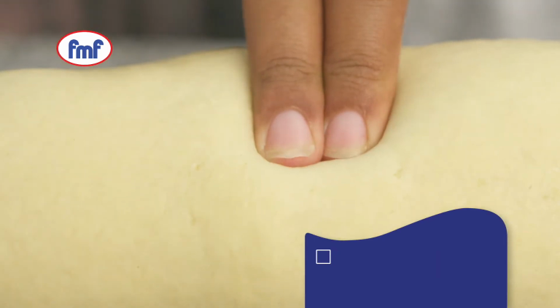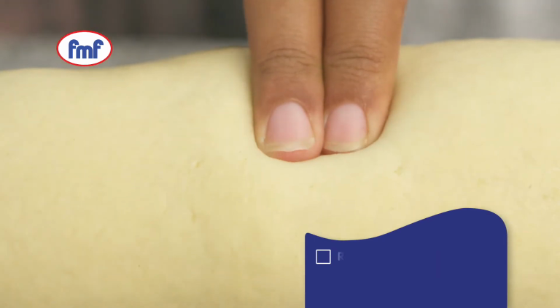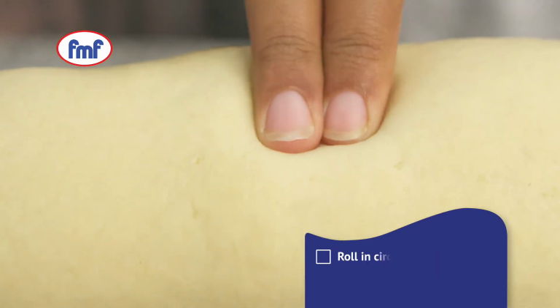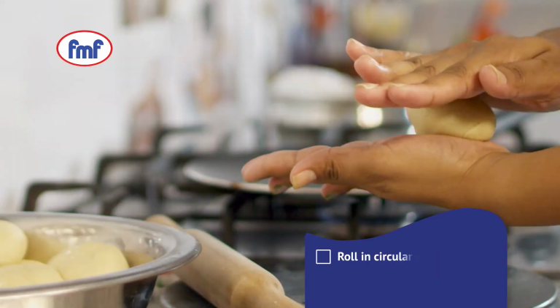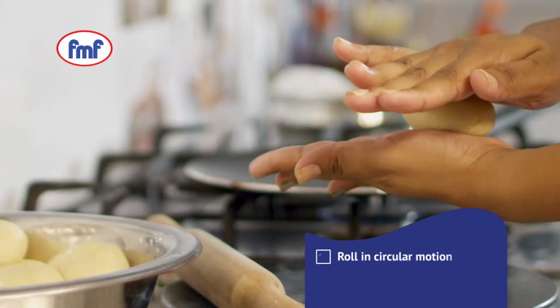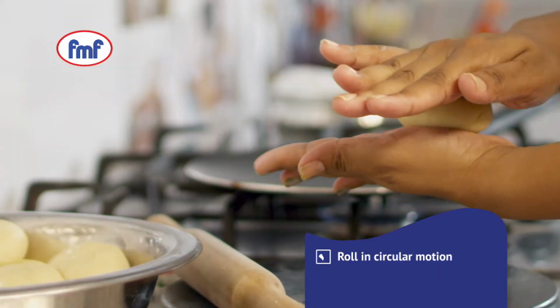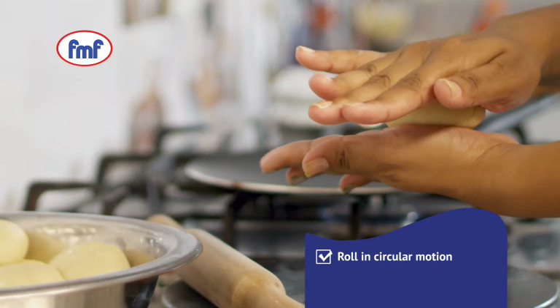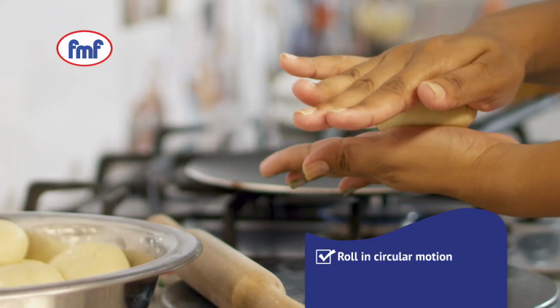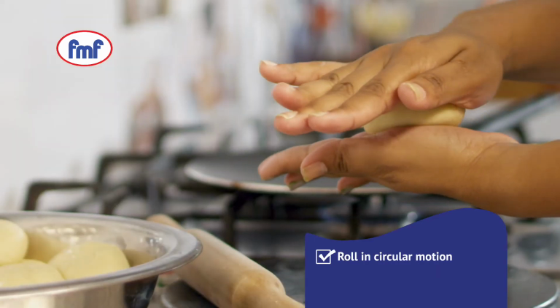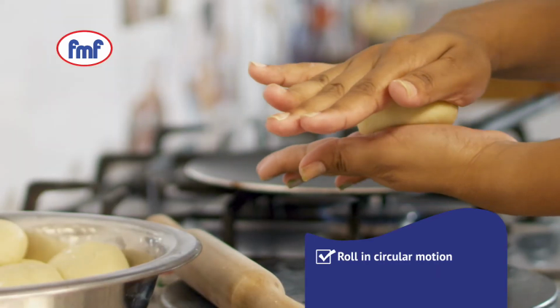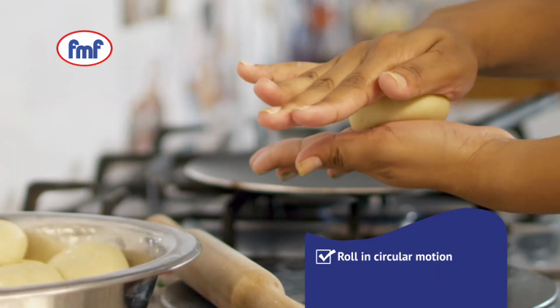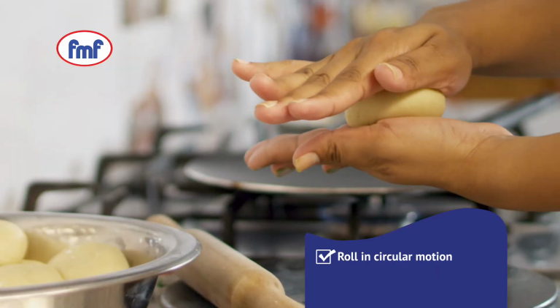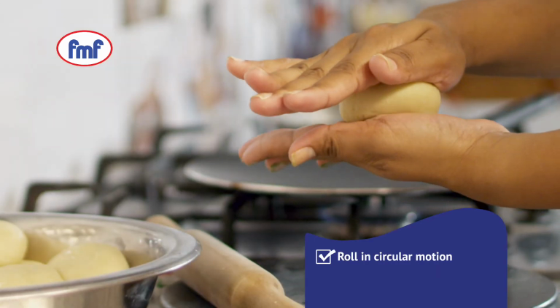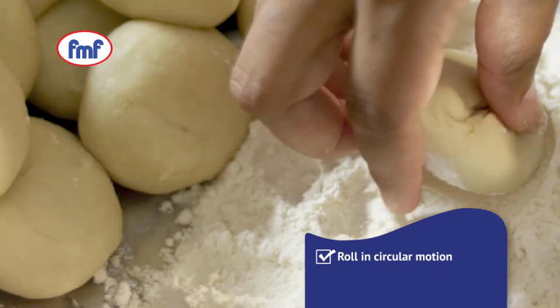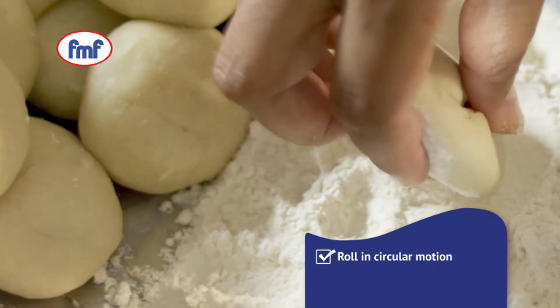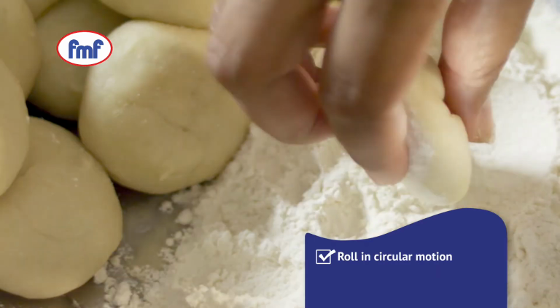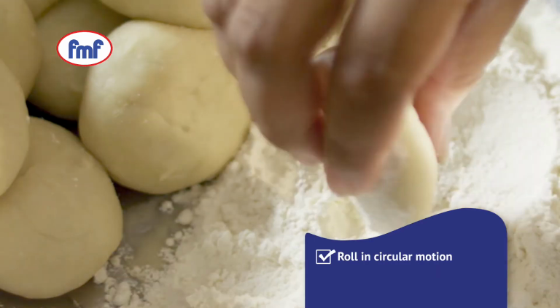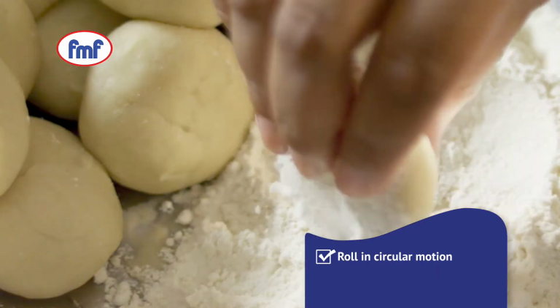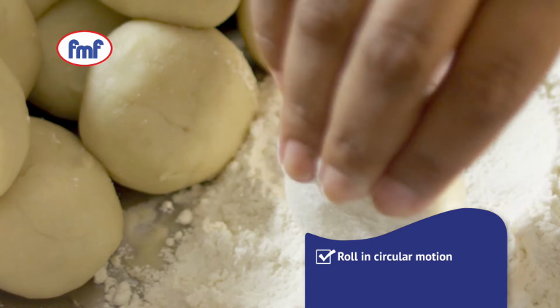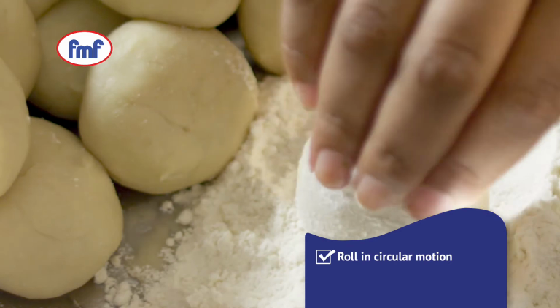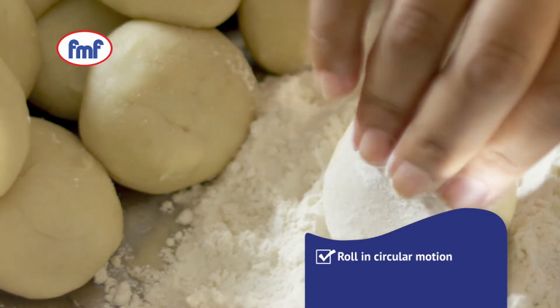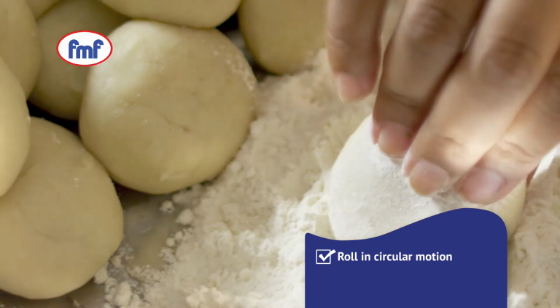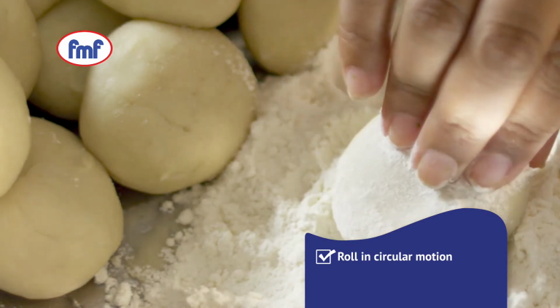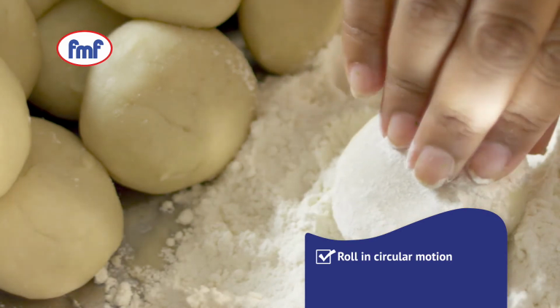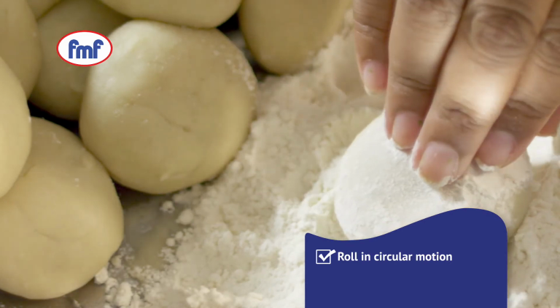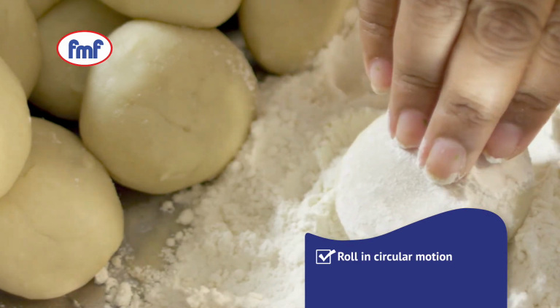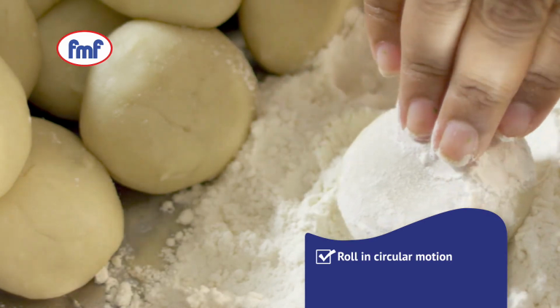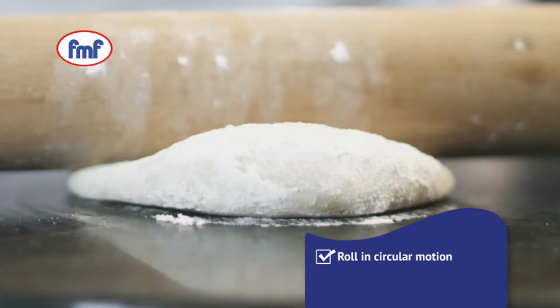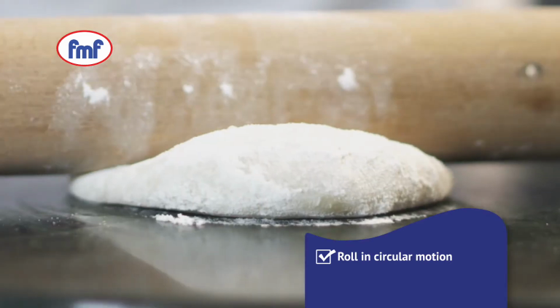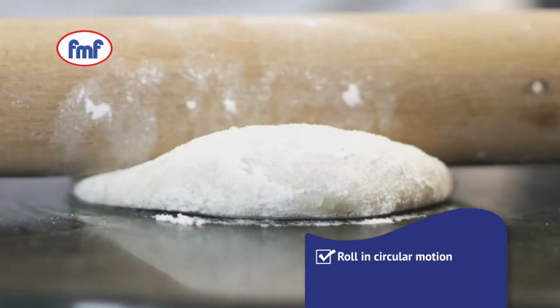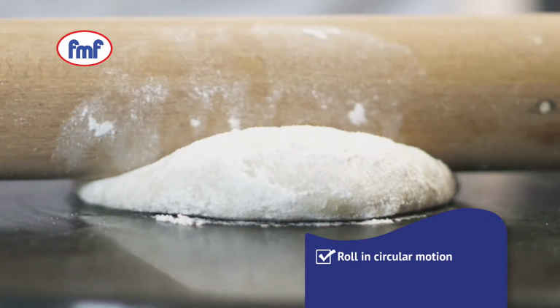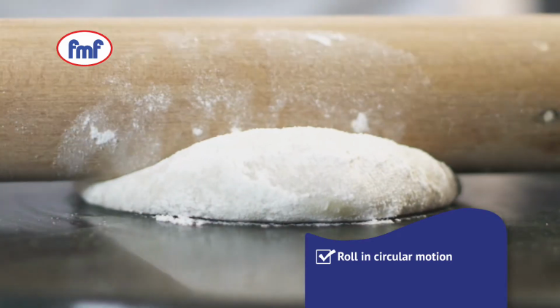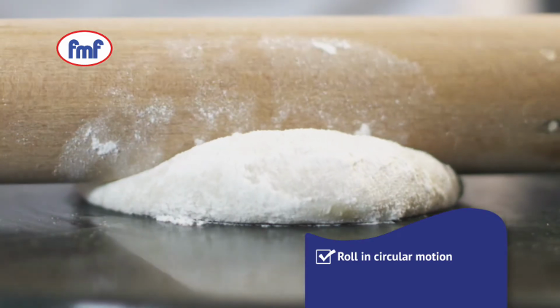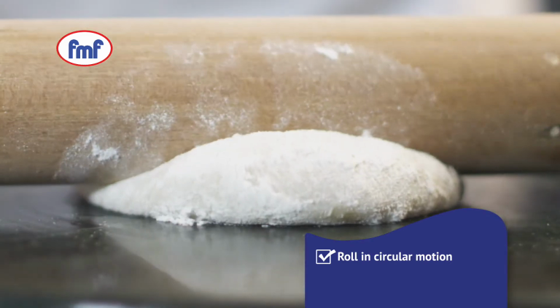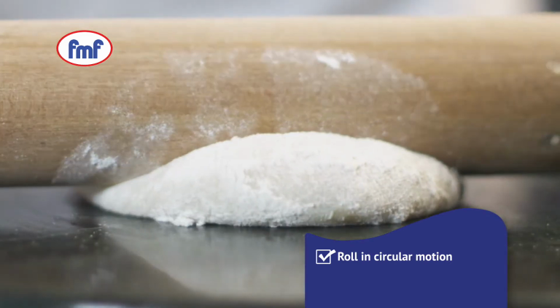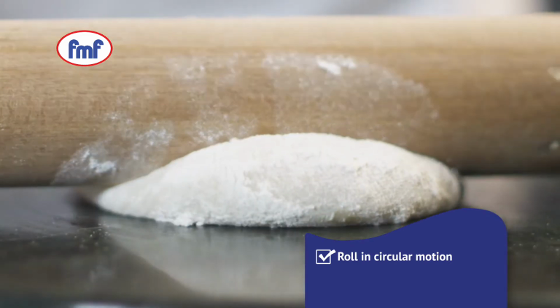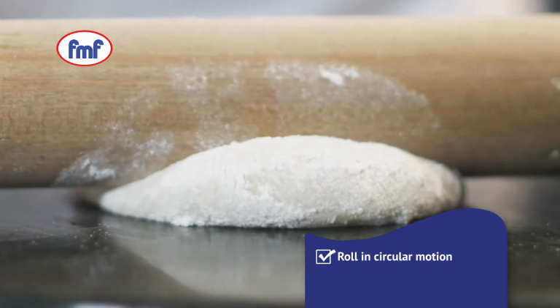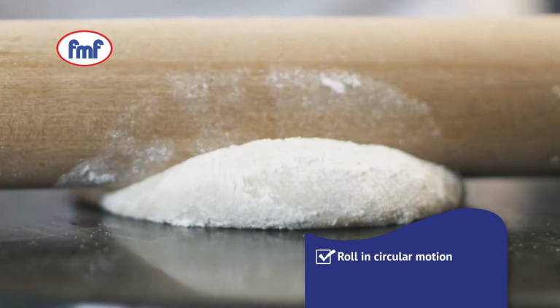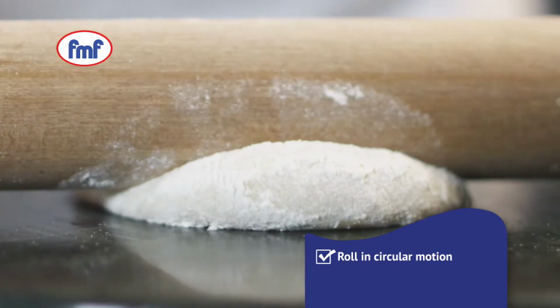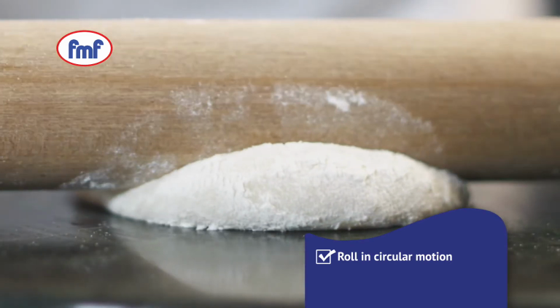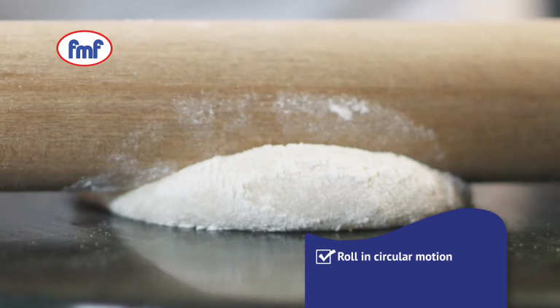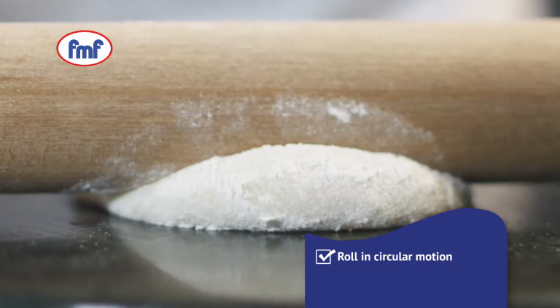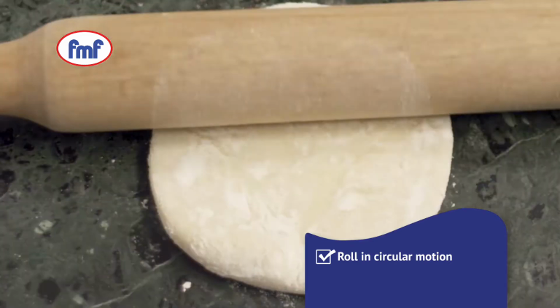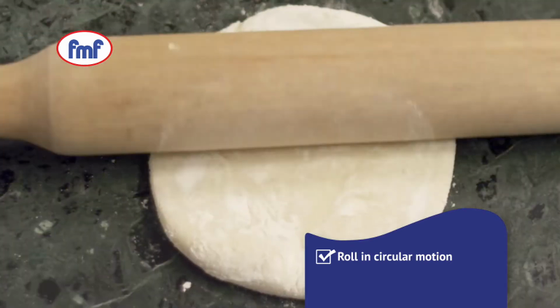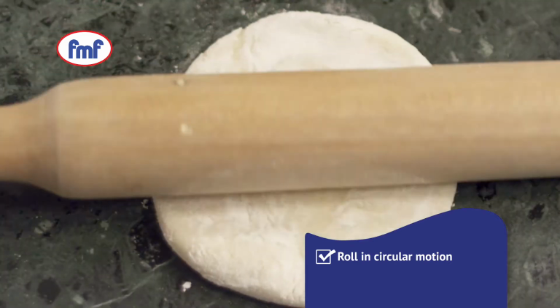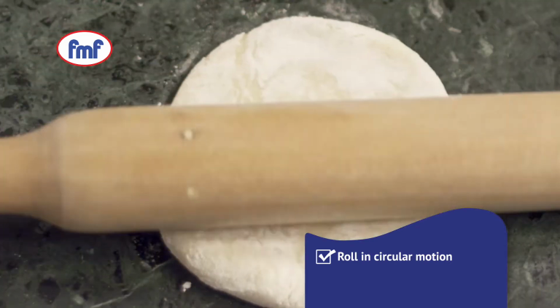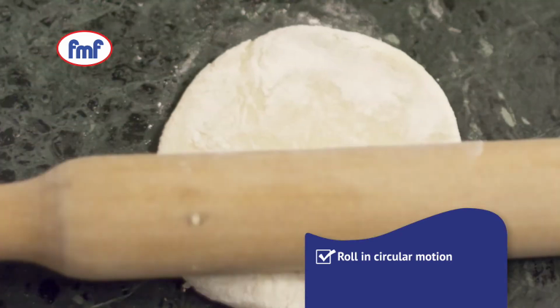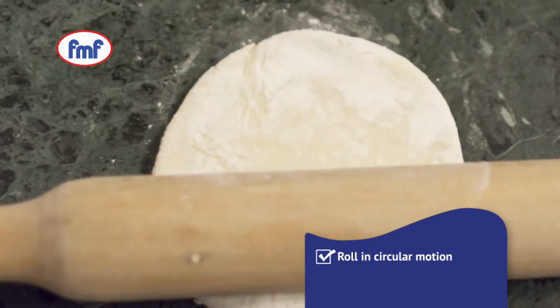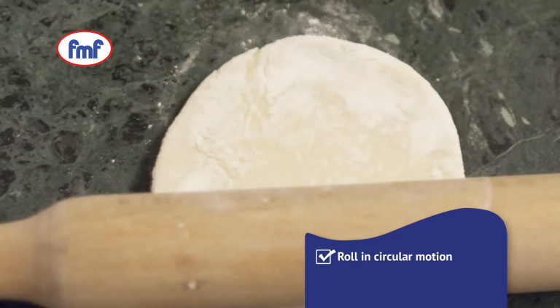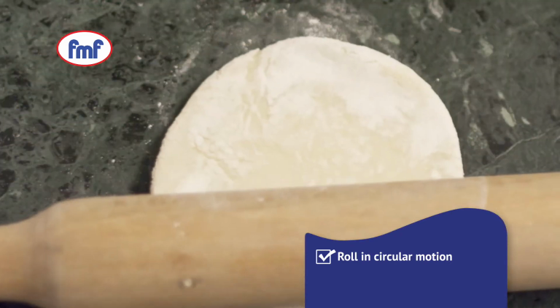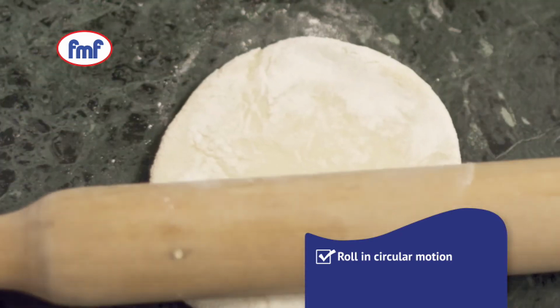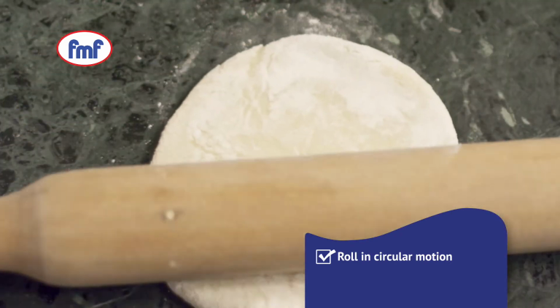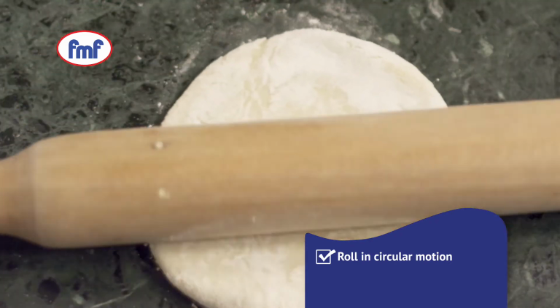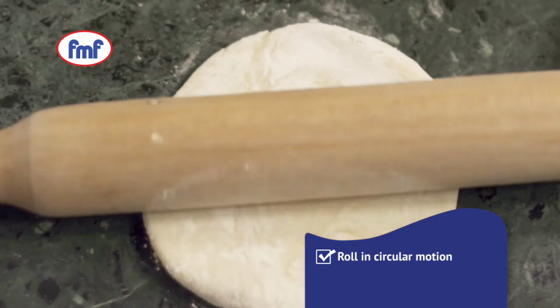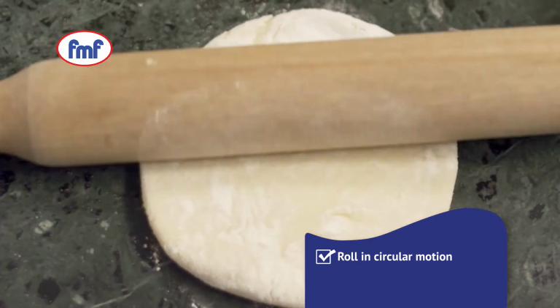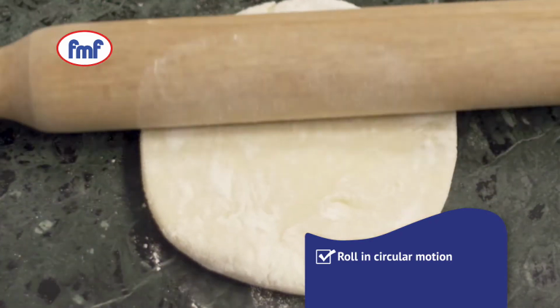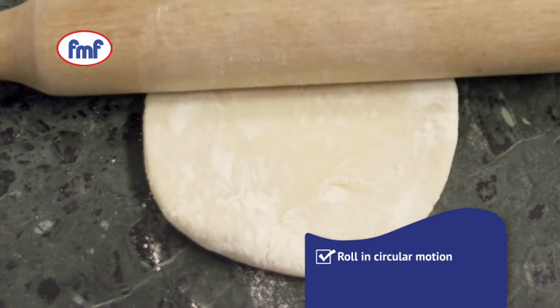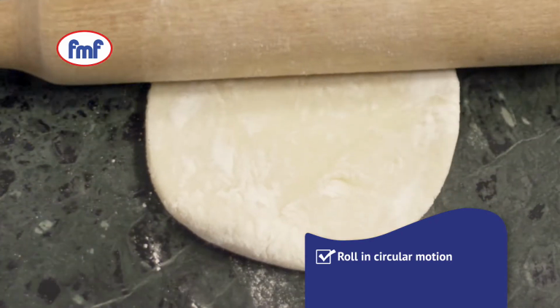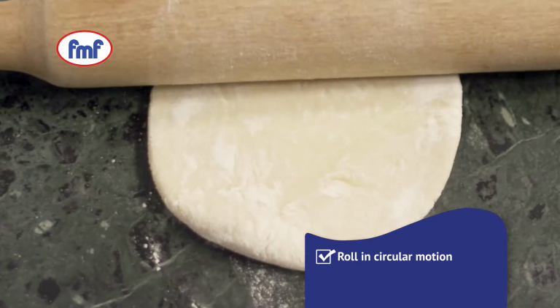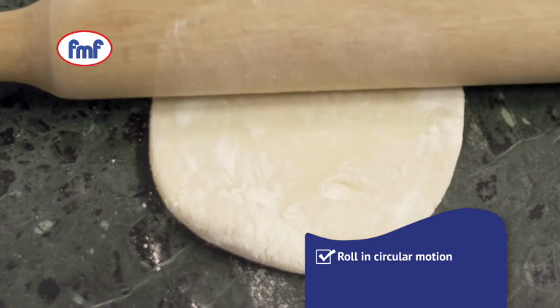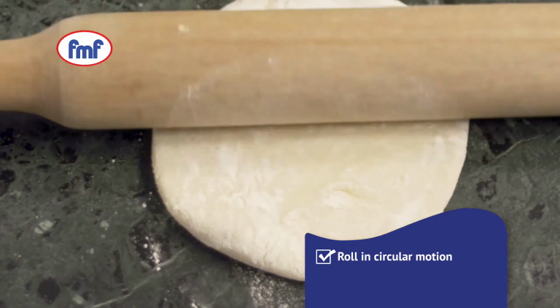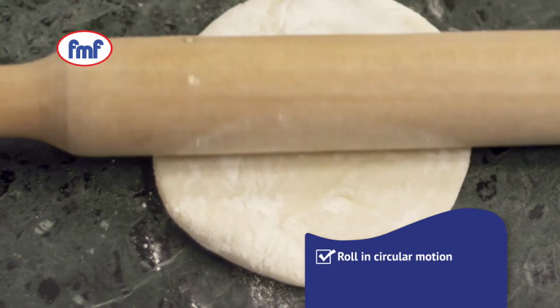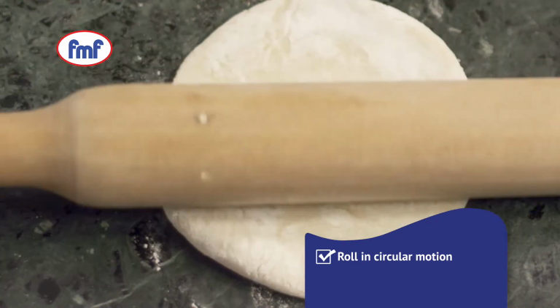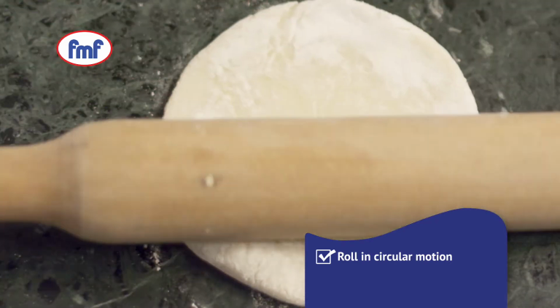Make round dough portions, dab in dry flour and, using a rolling pin, roll out in a circular motion.